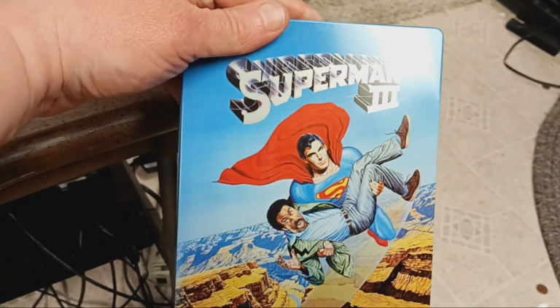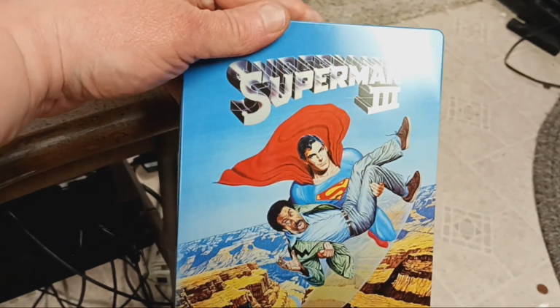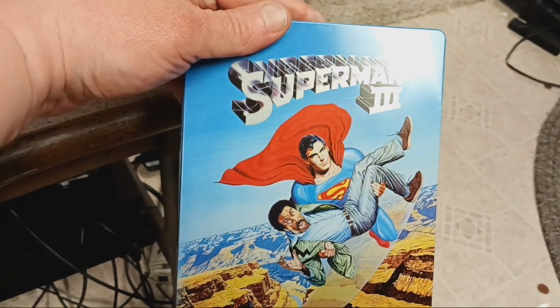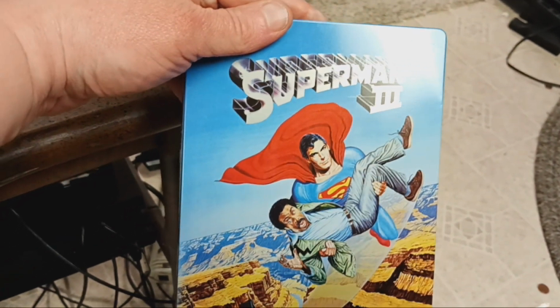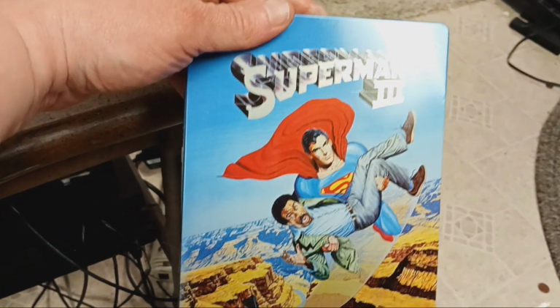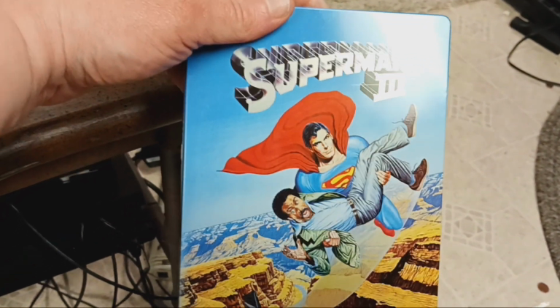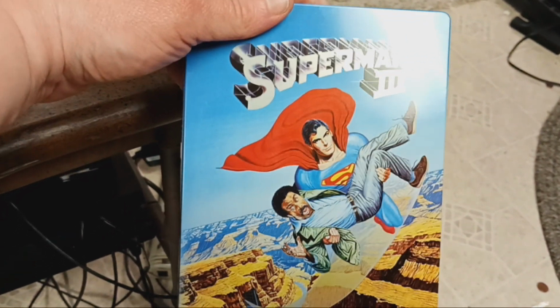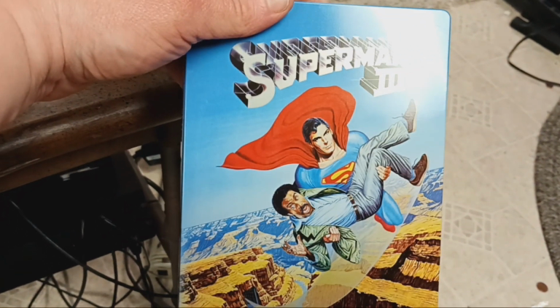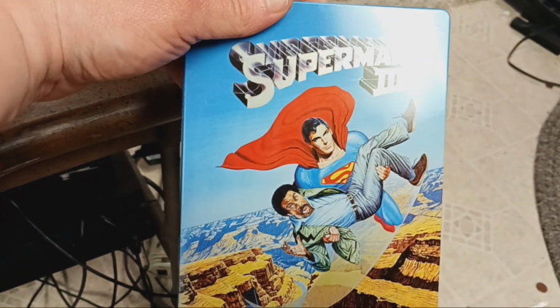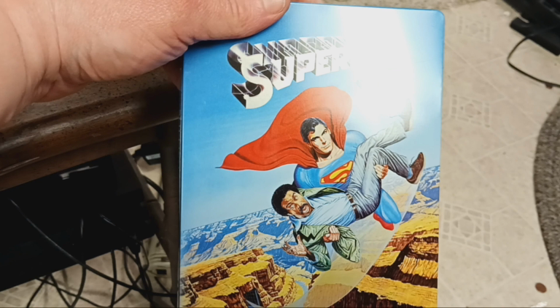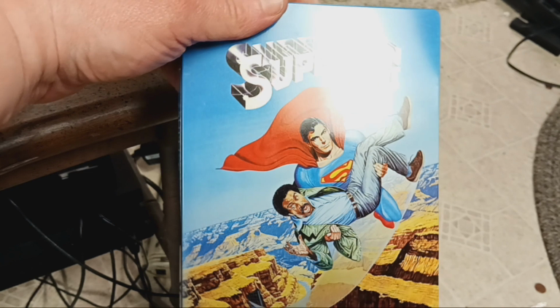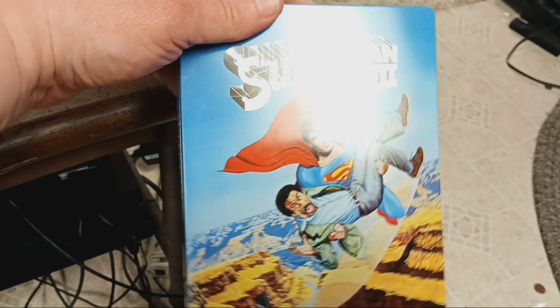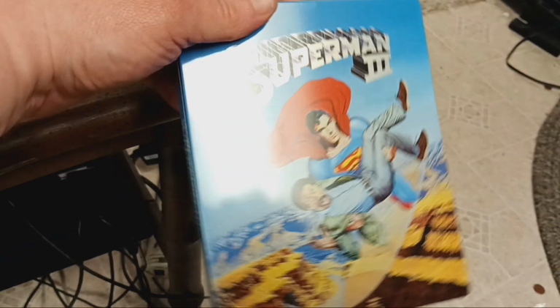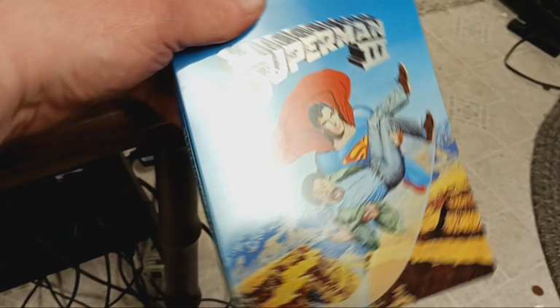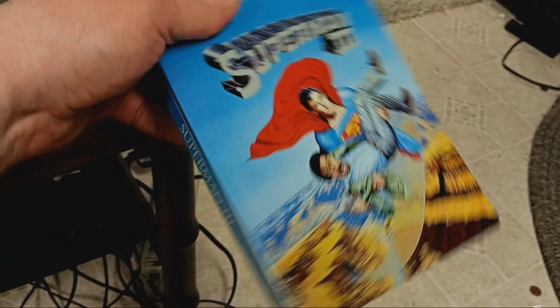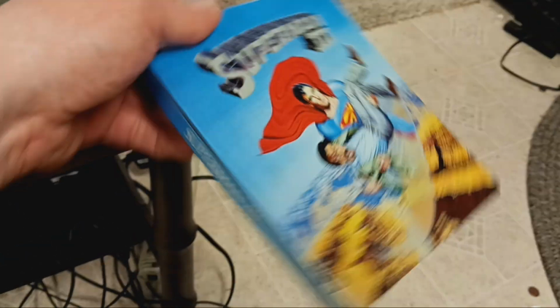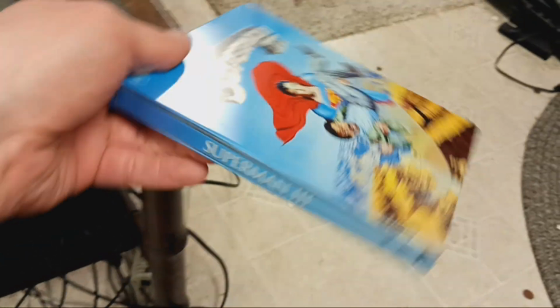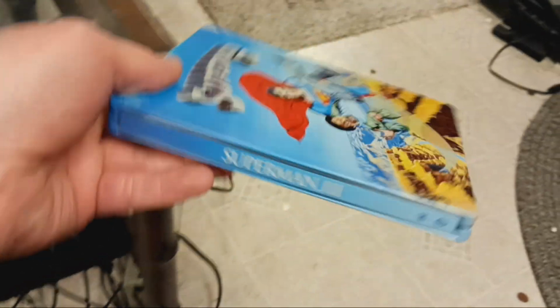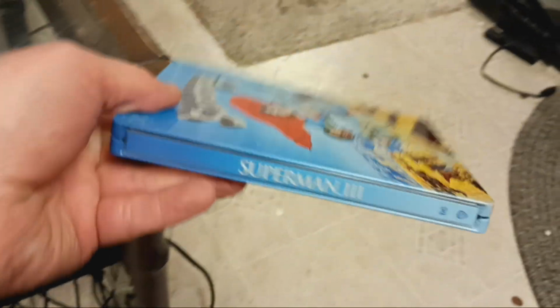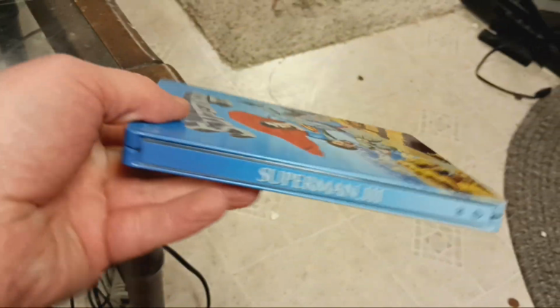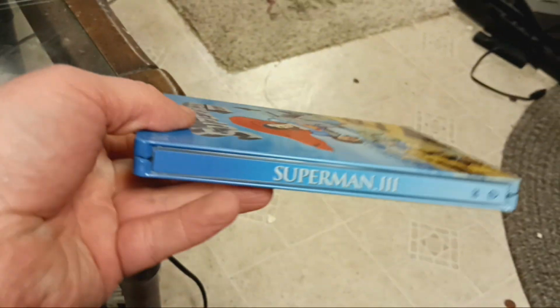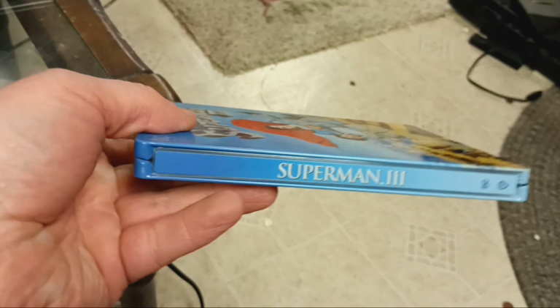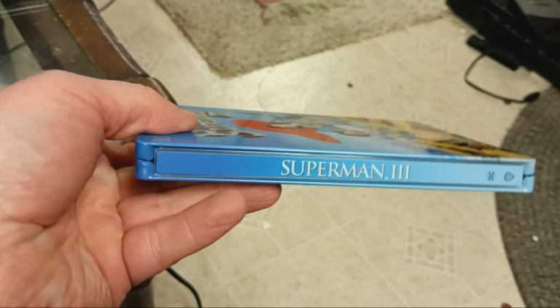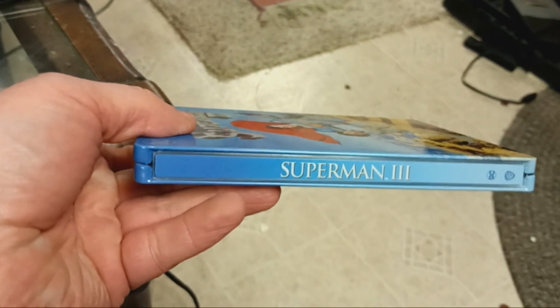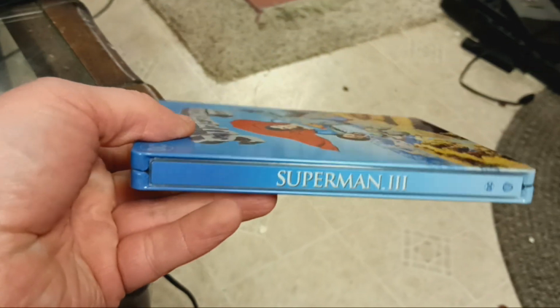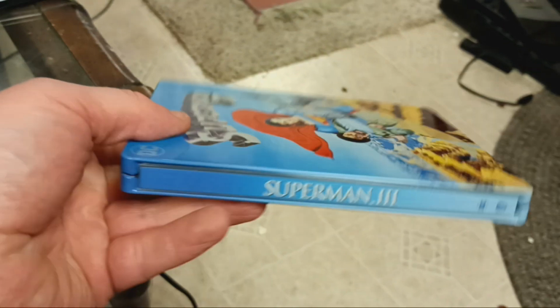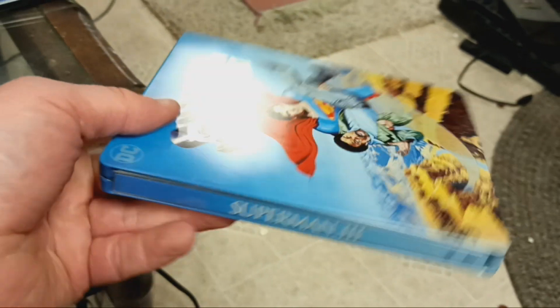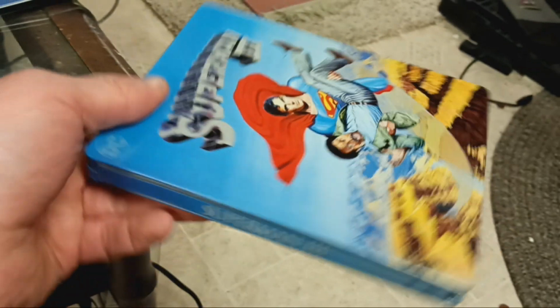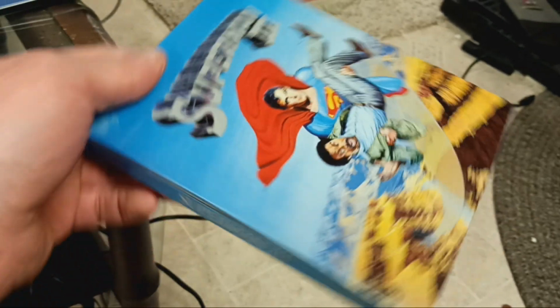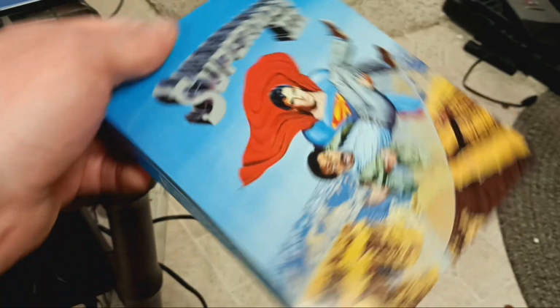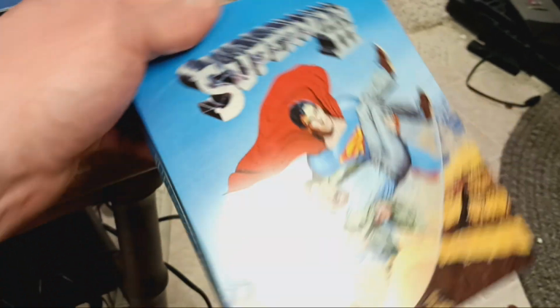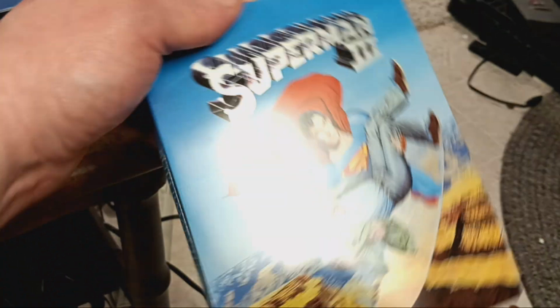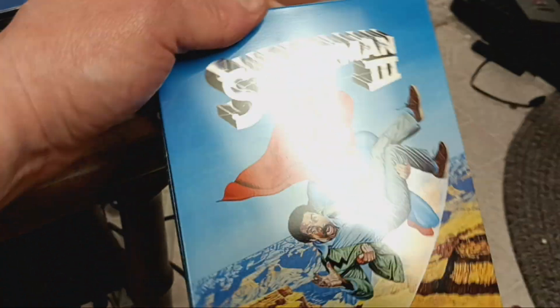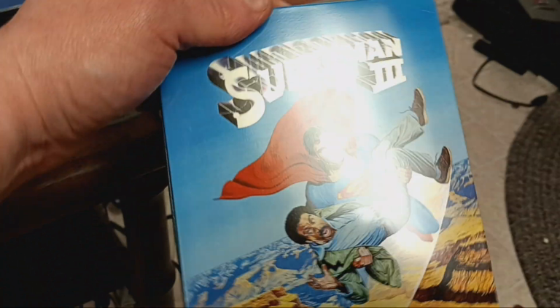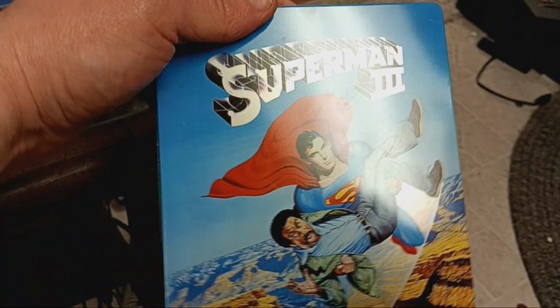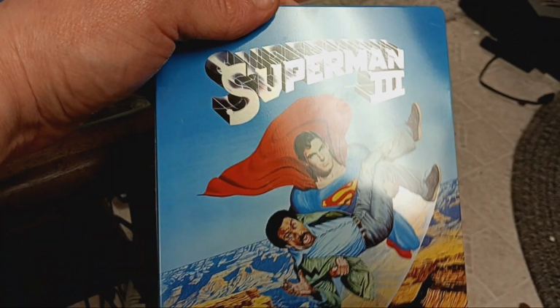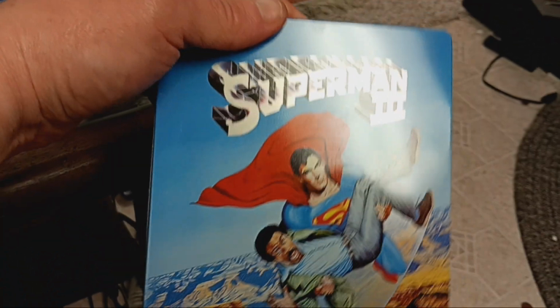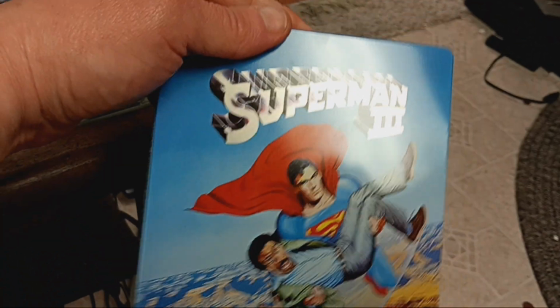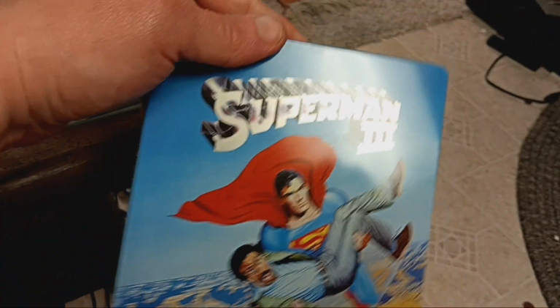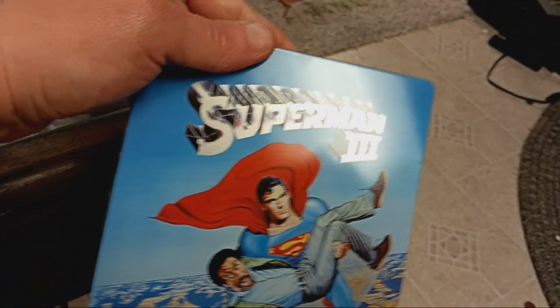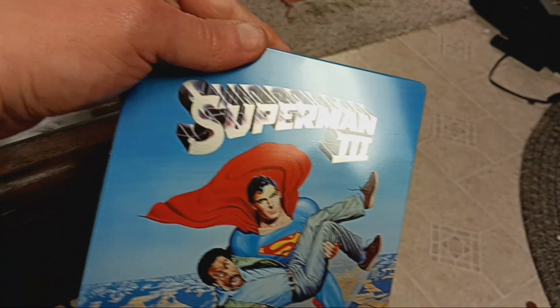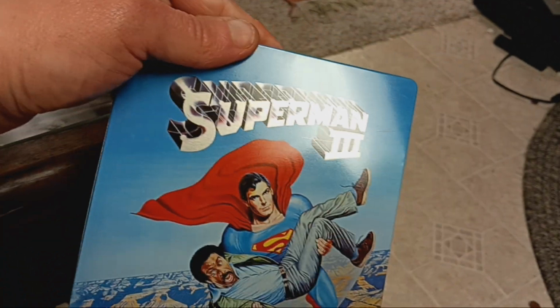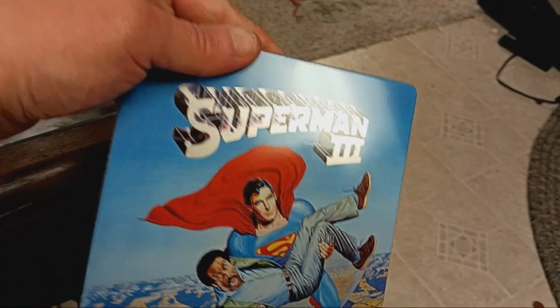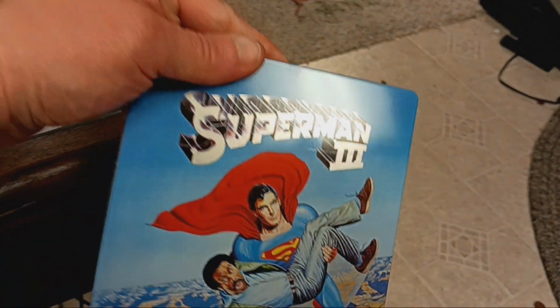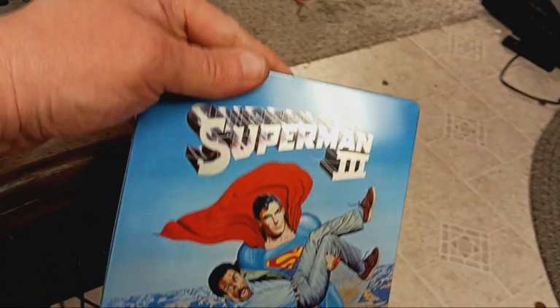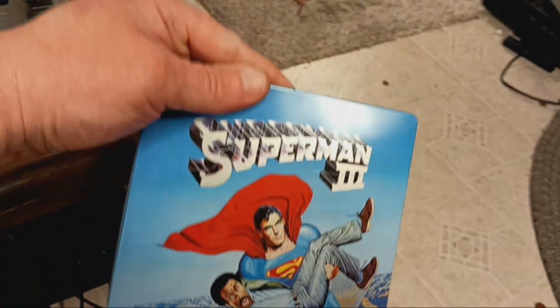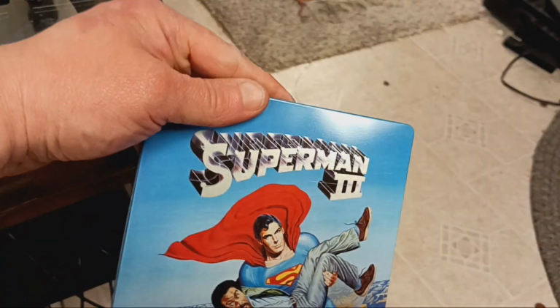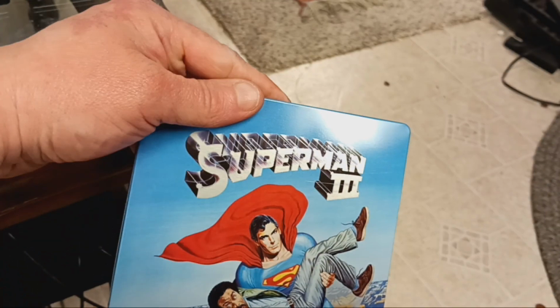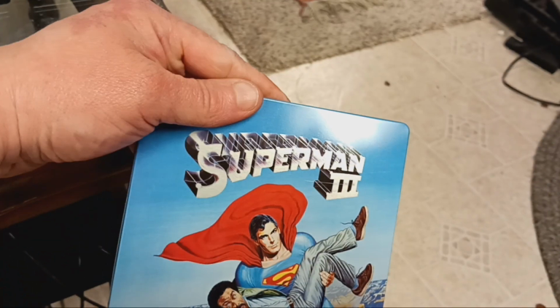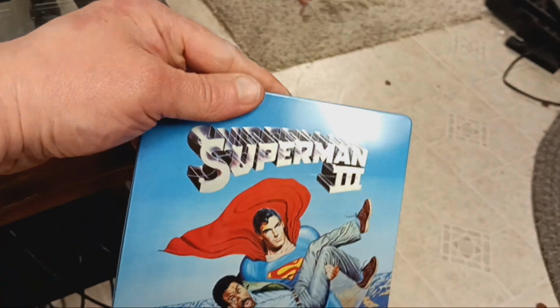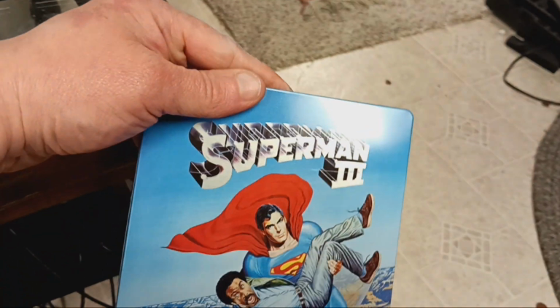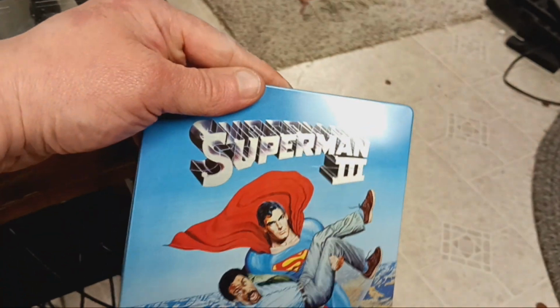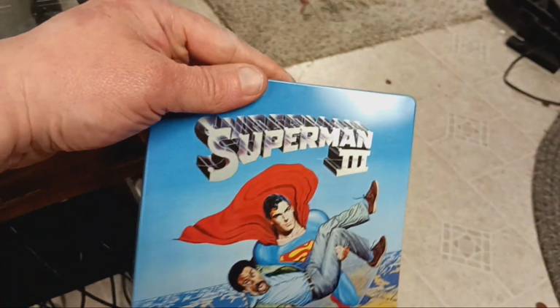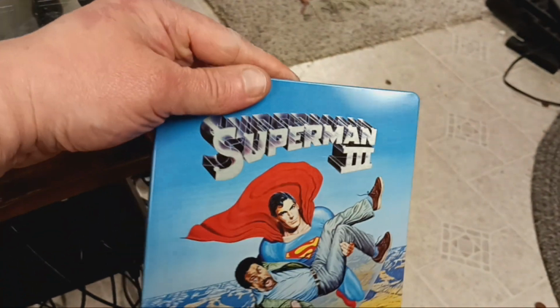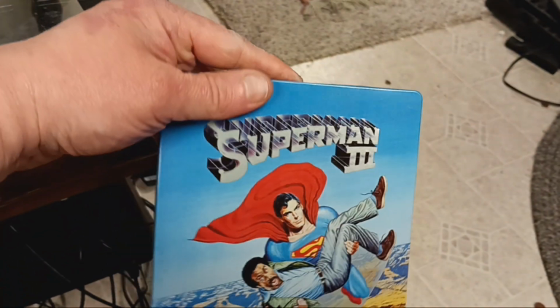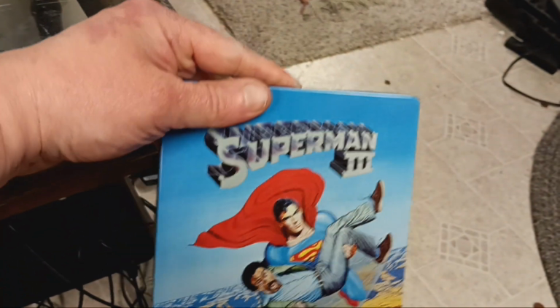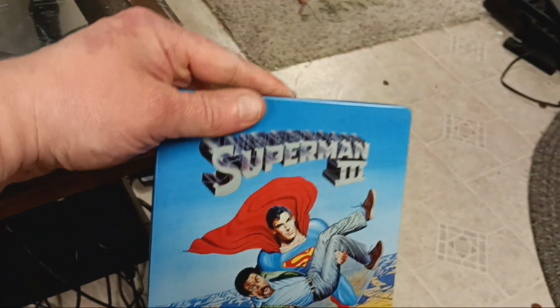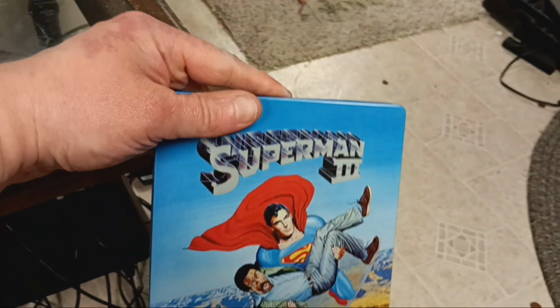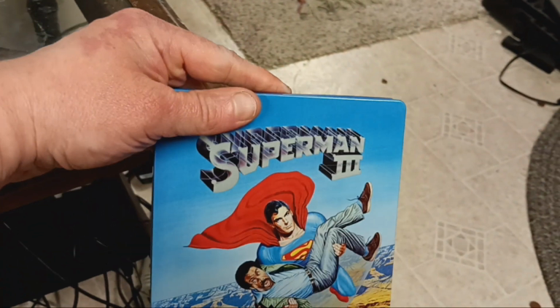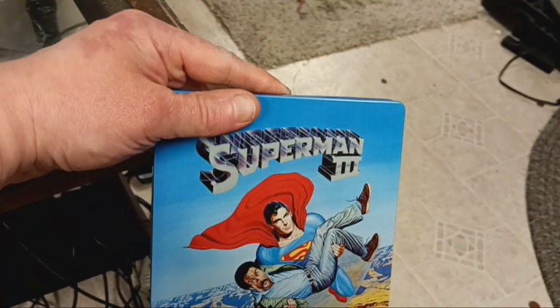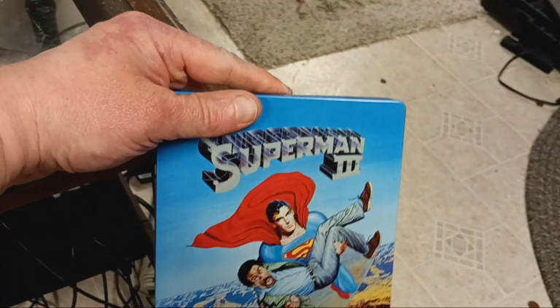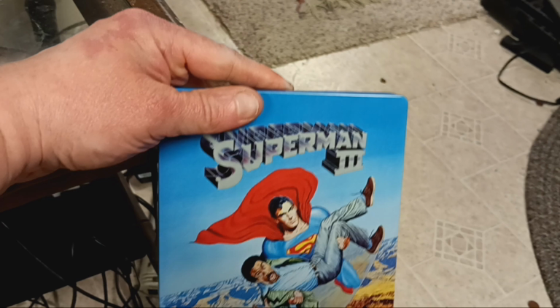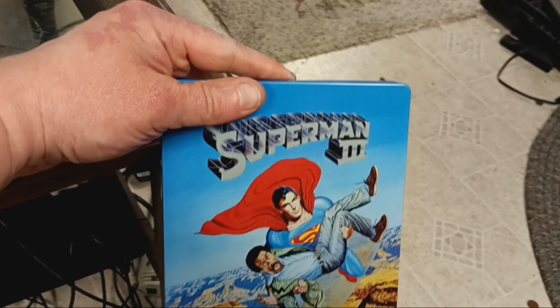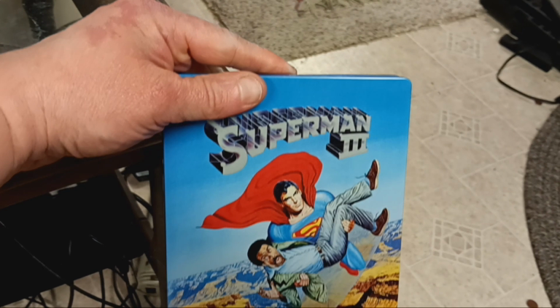Wow, good picture. It did a good job. Sorry about the light.